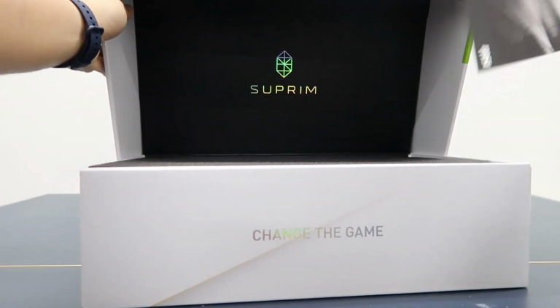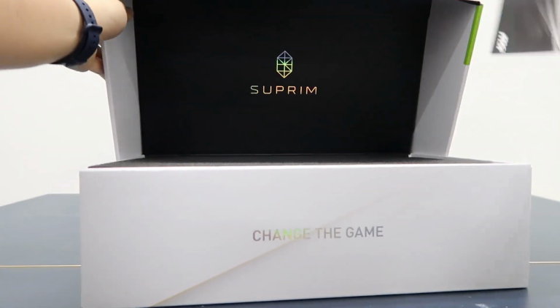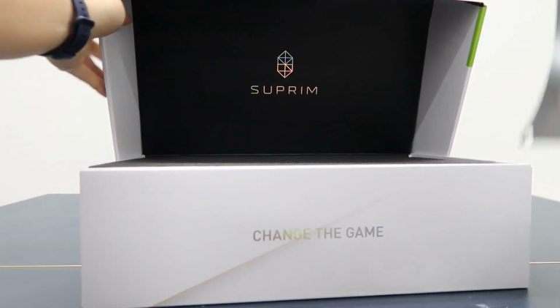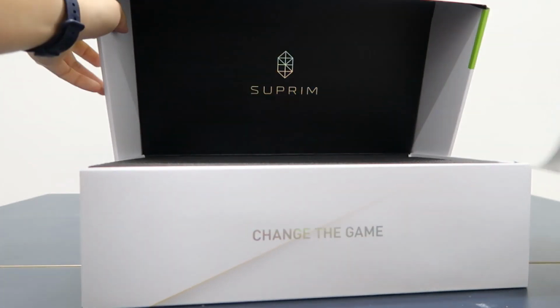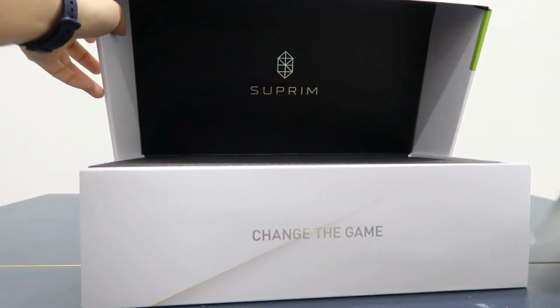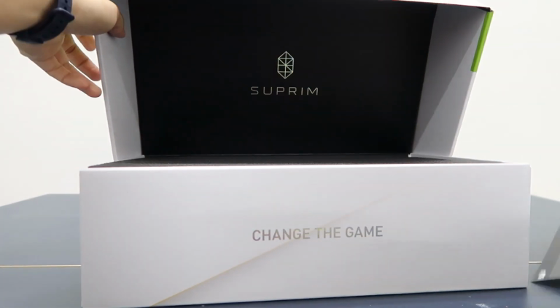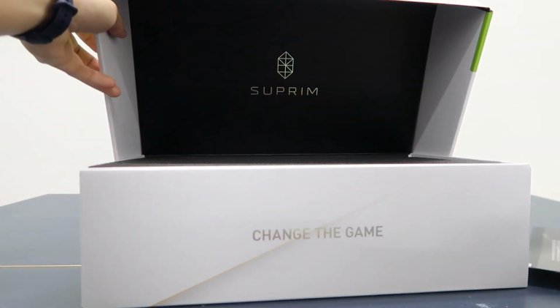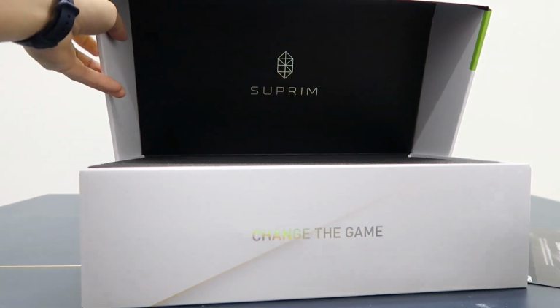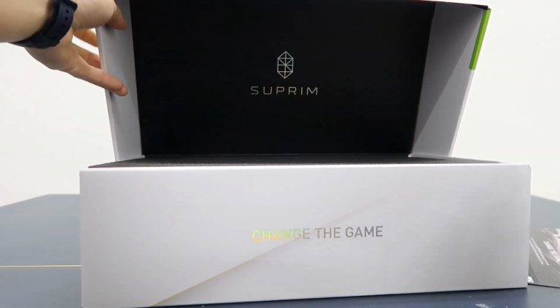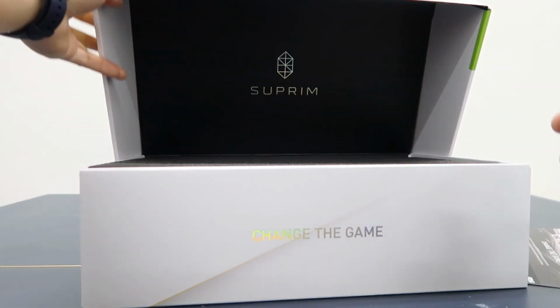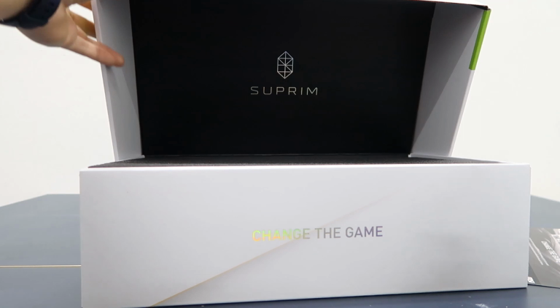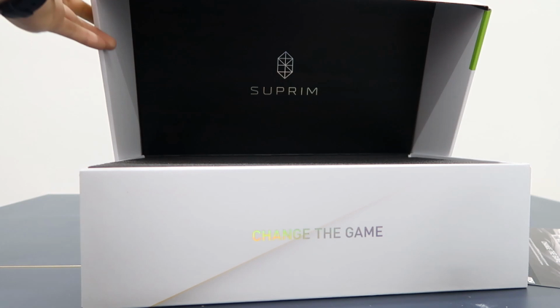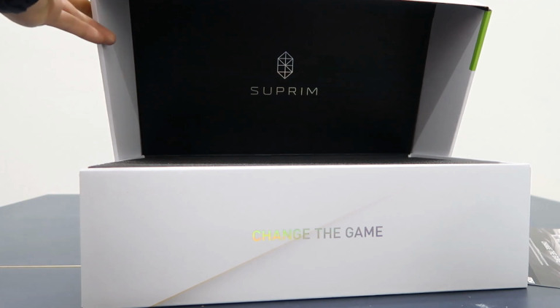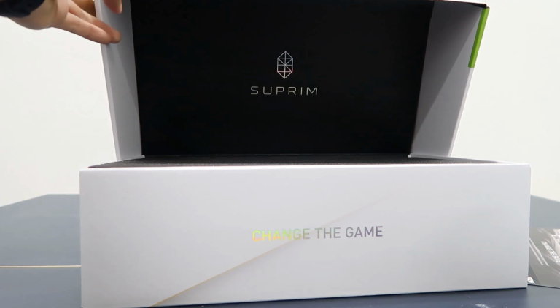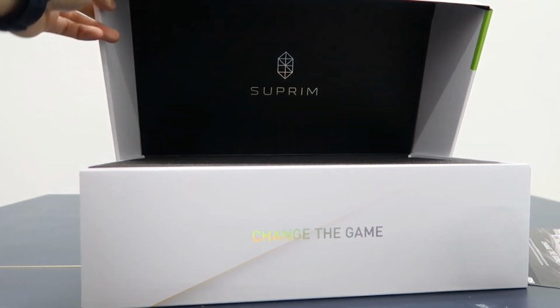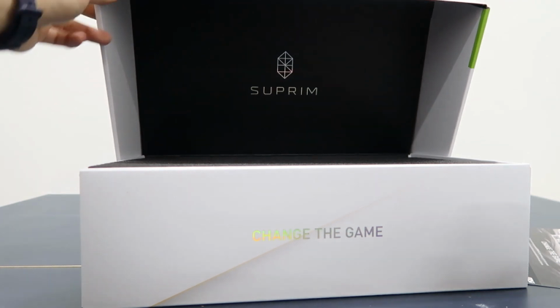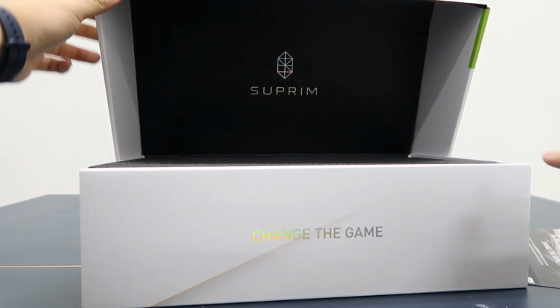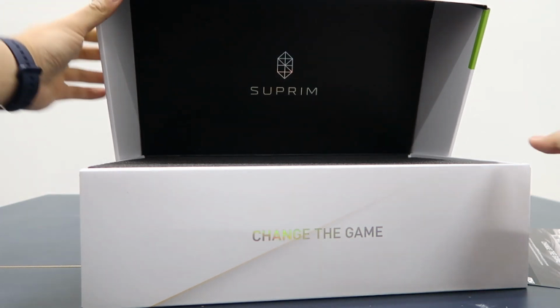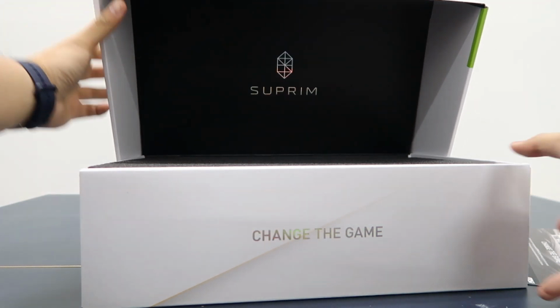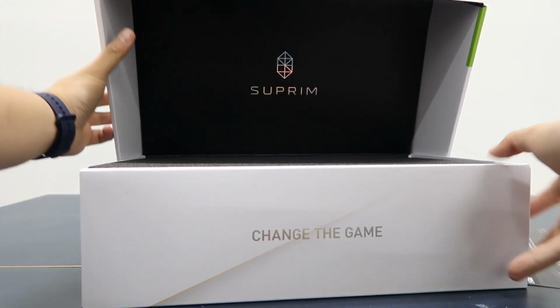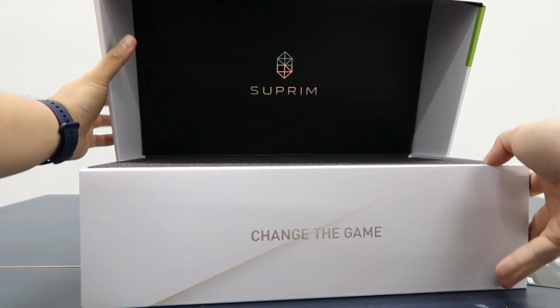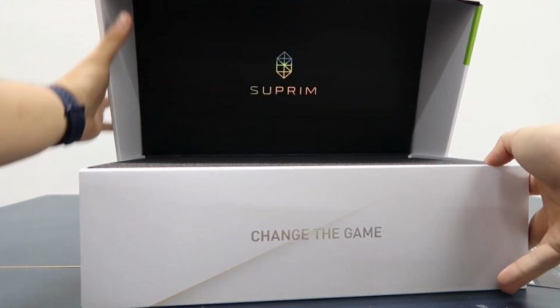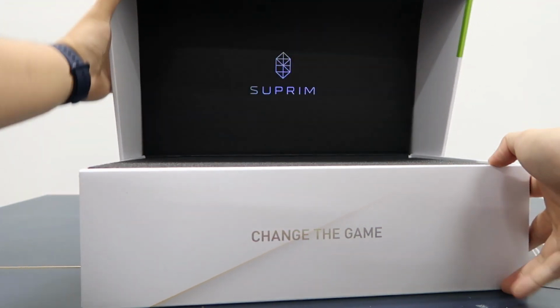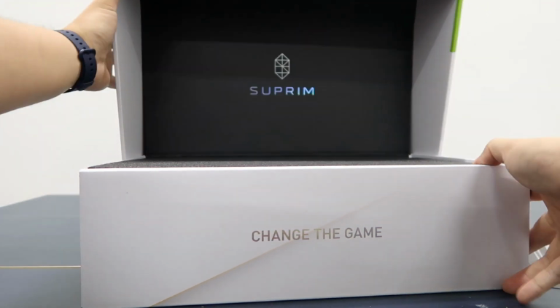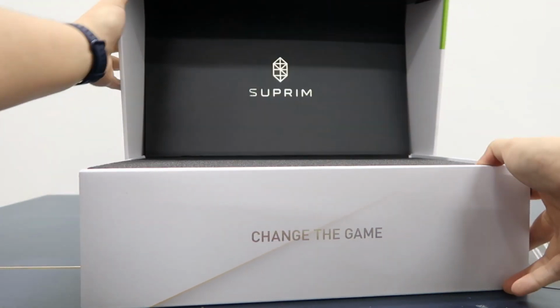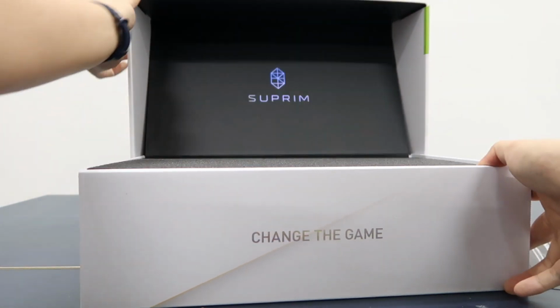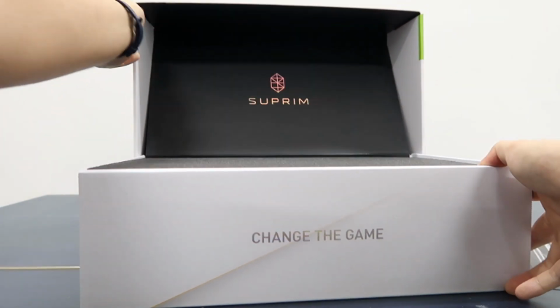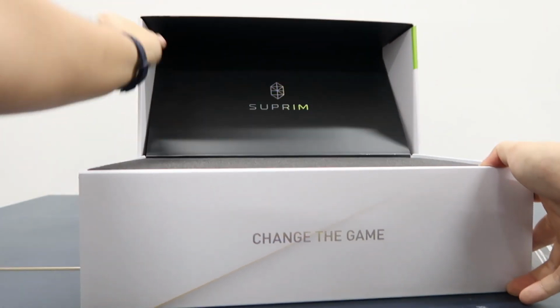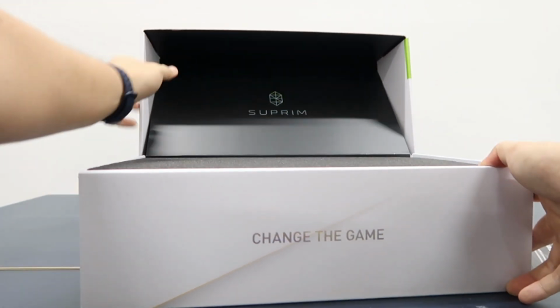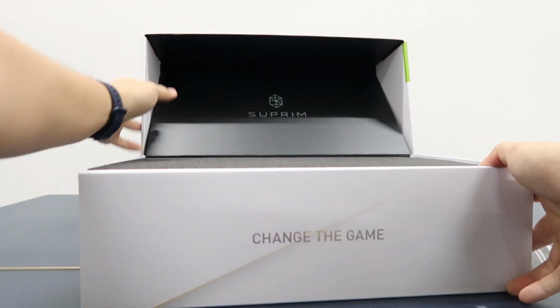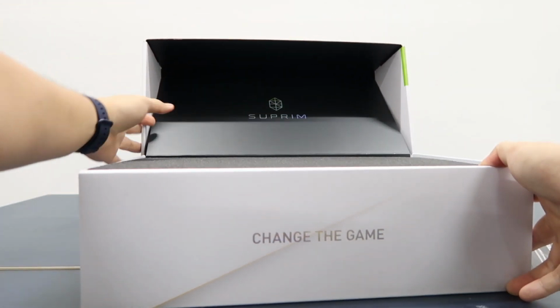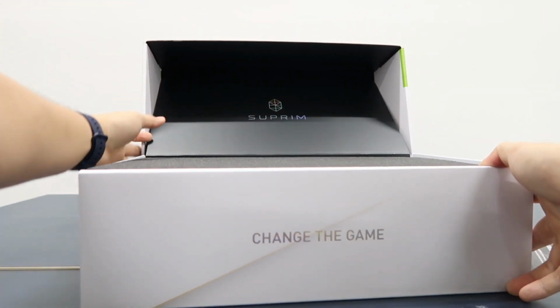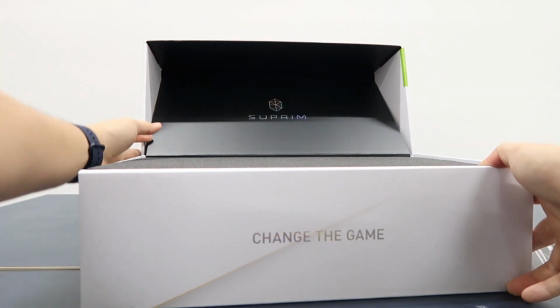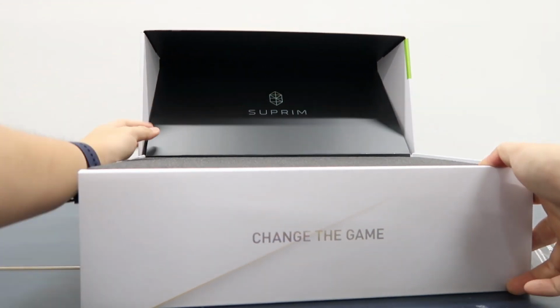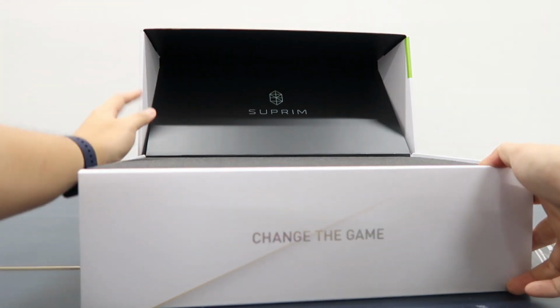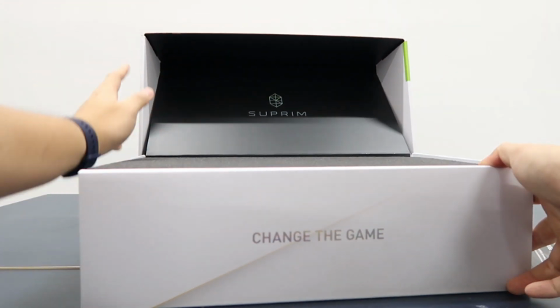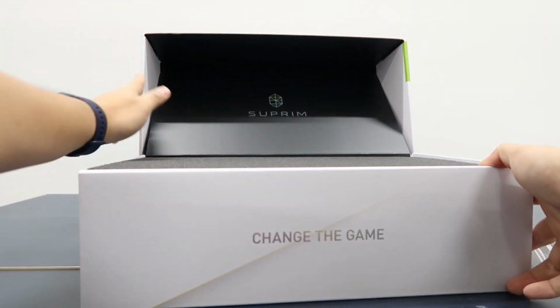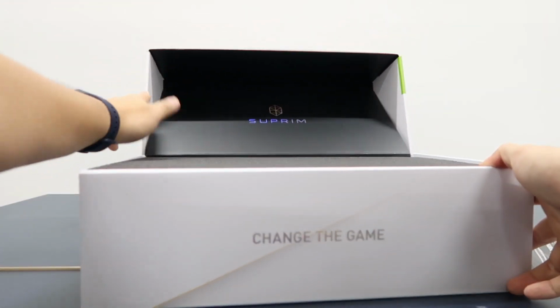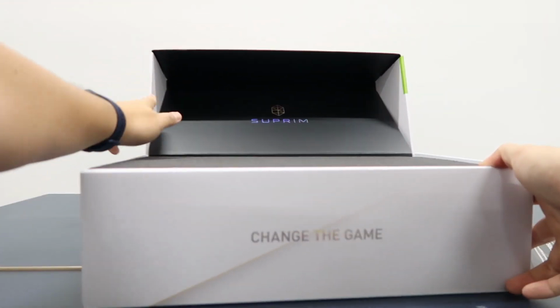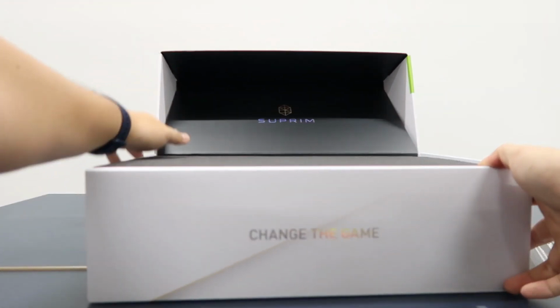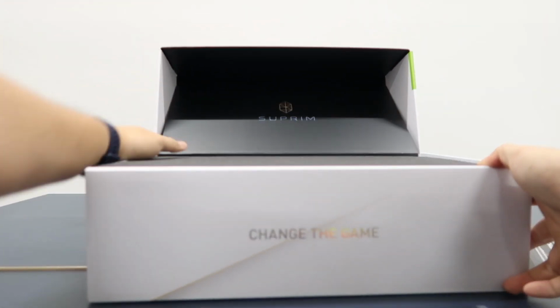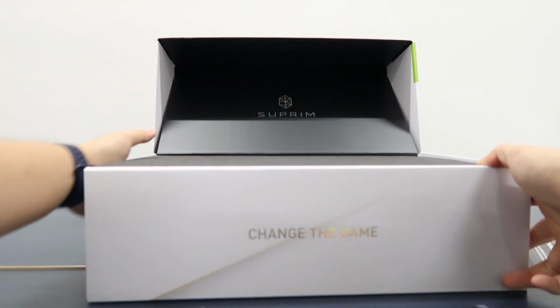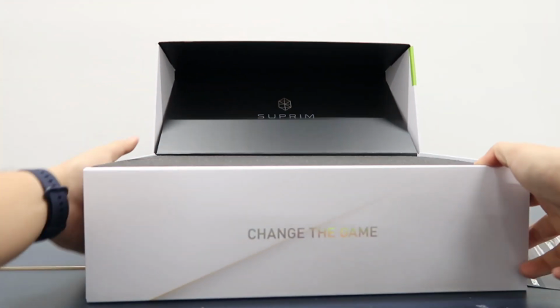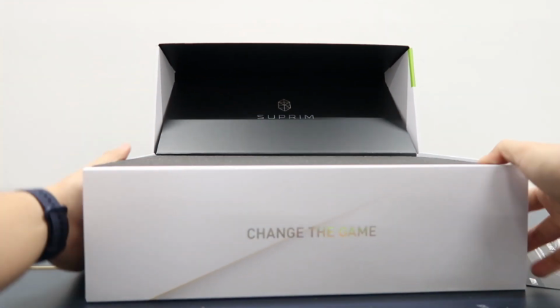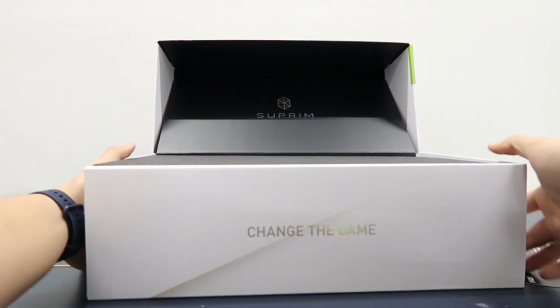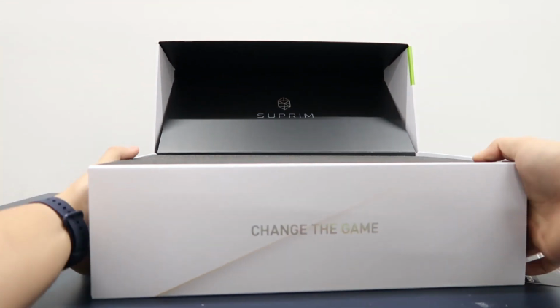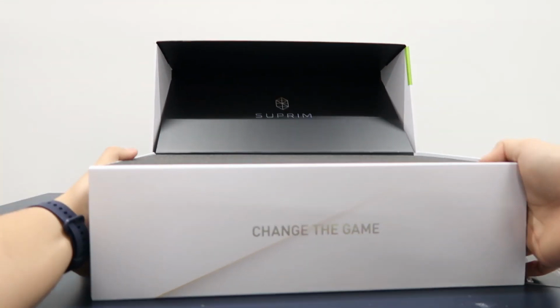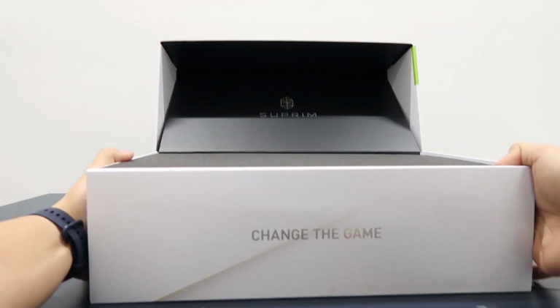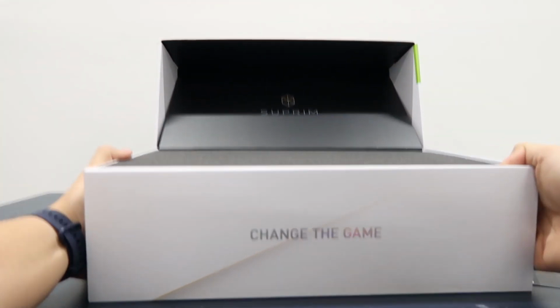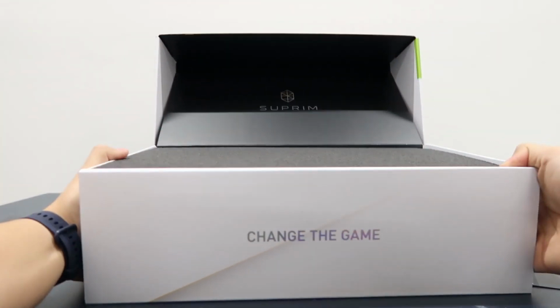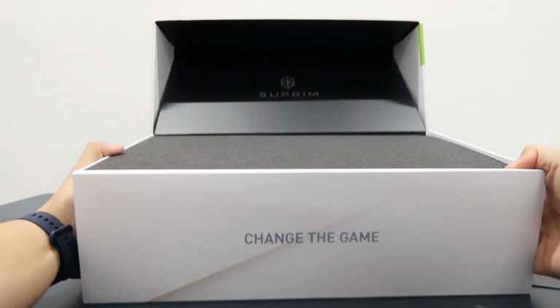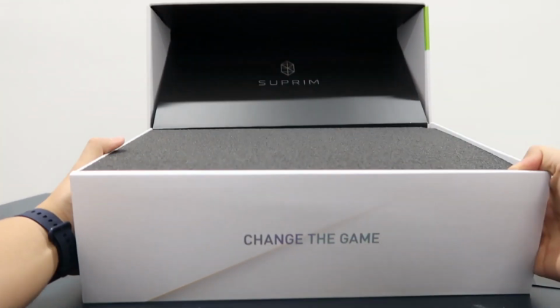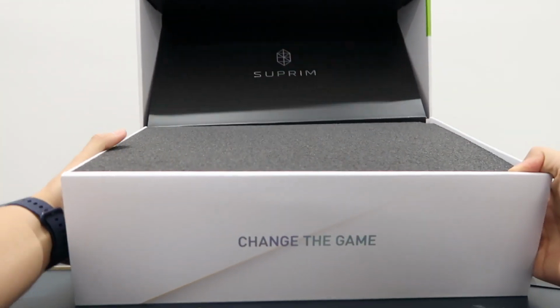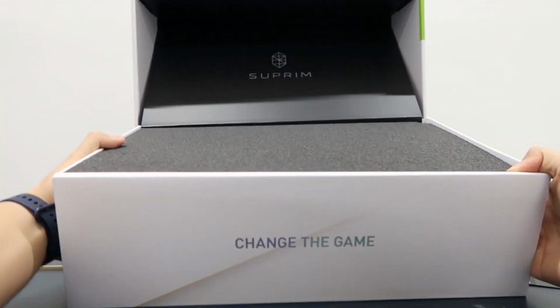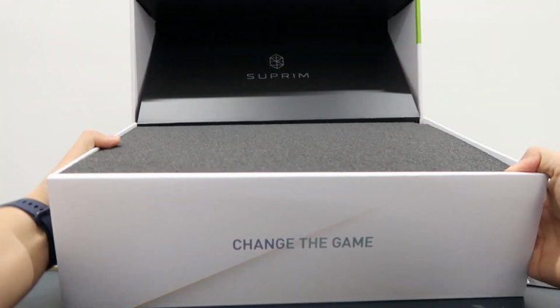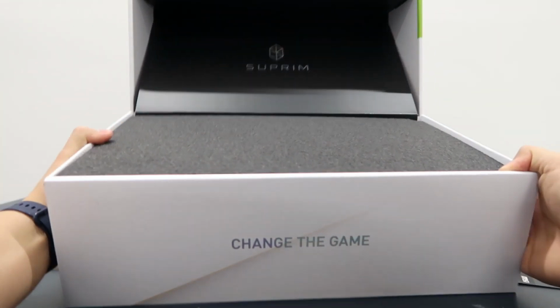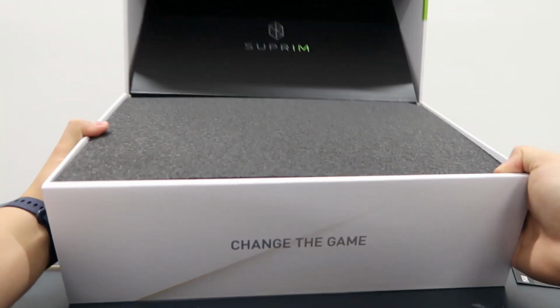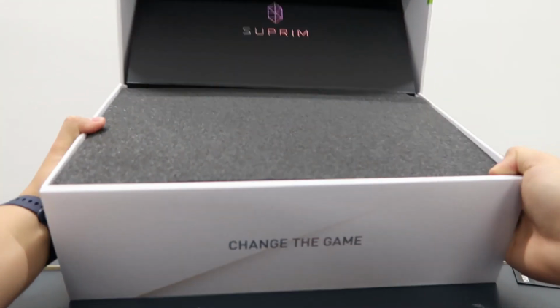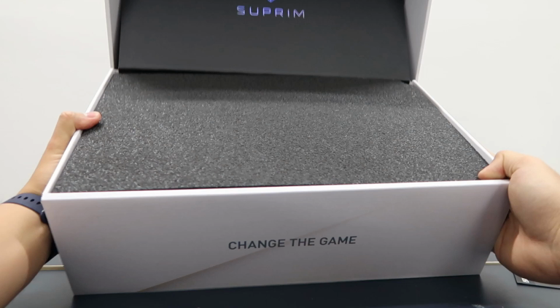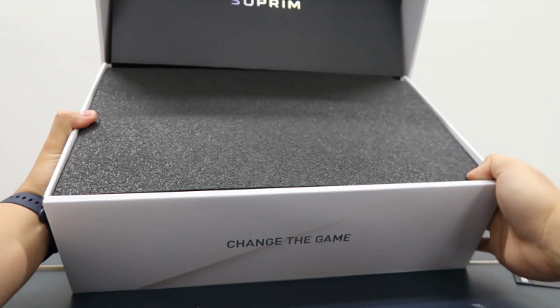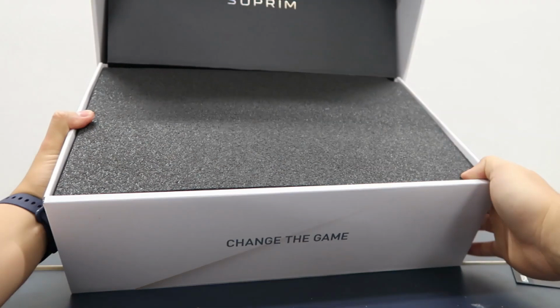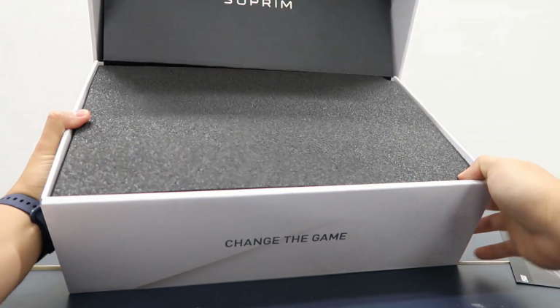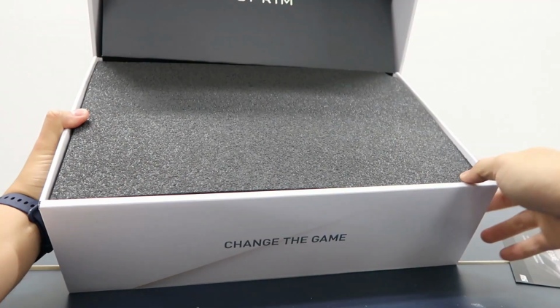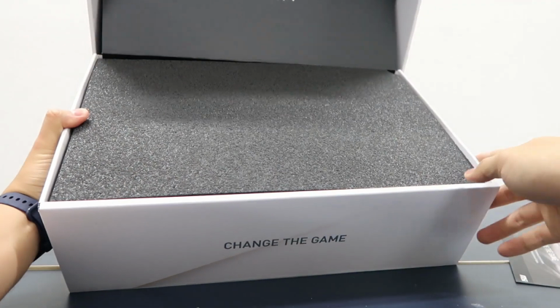In today's video, it's not focused on performance, but rather we are just going to focus on unboxing and find out what's actually inside the box.